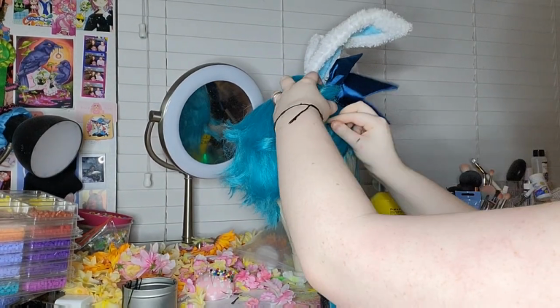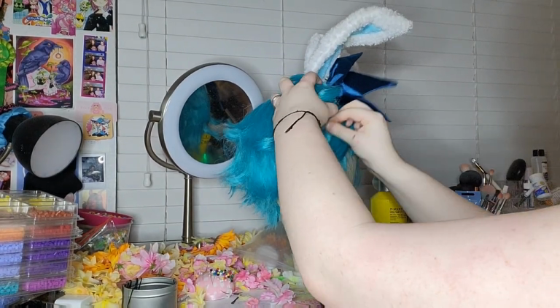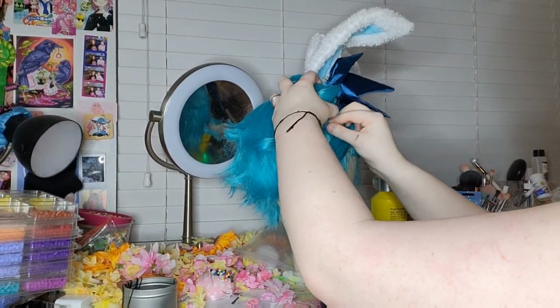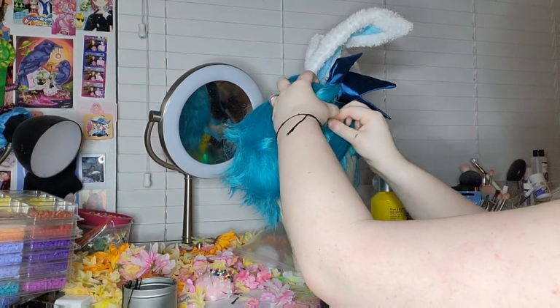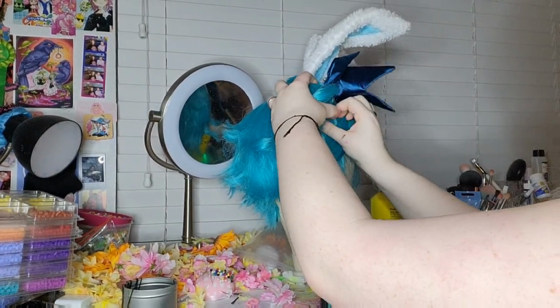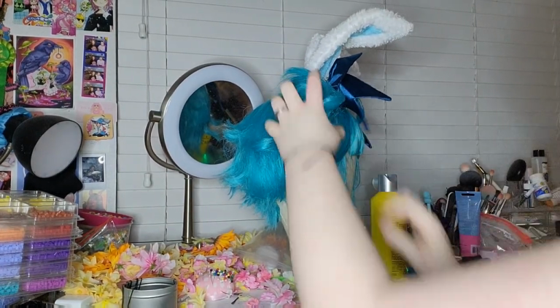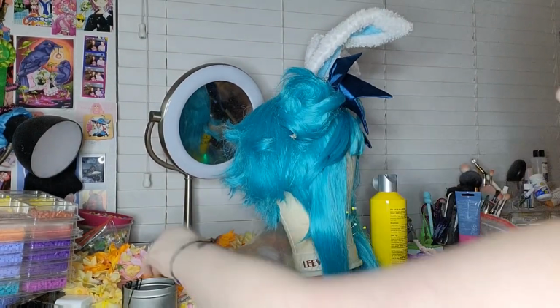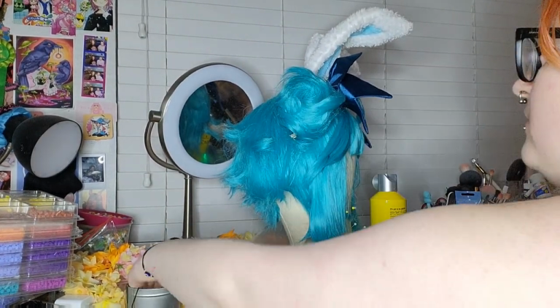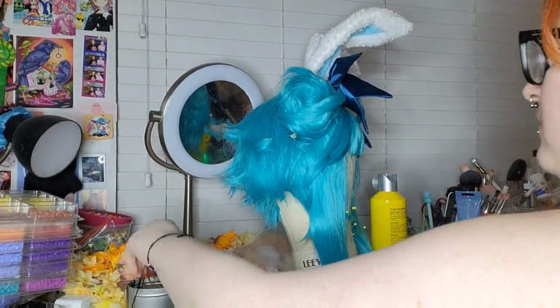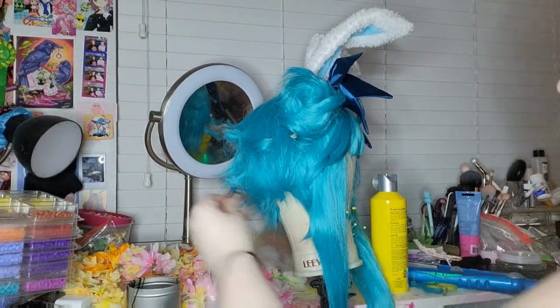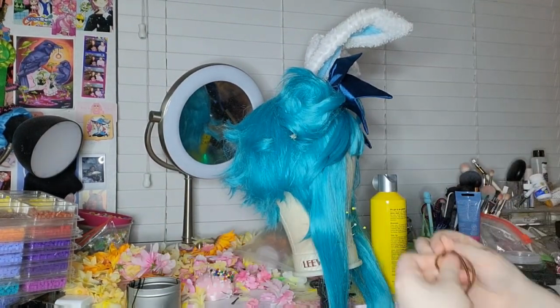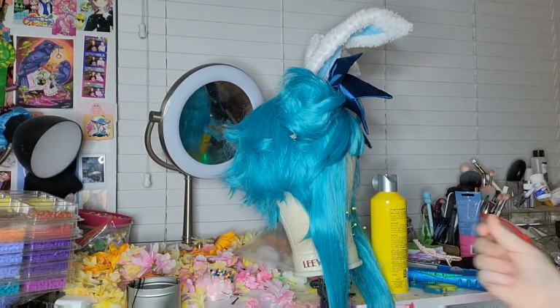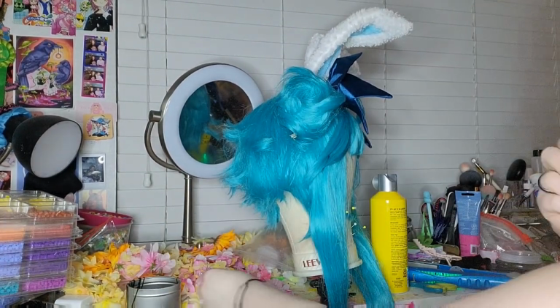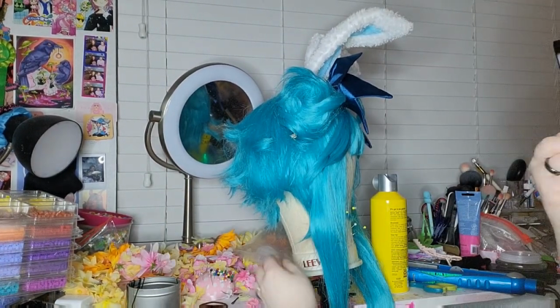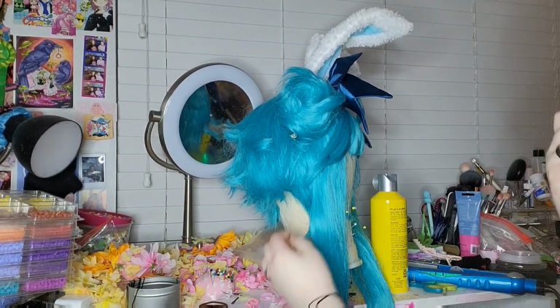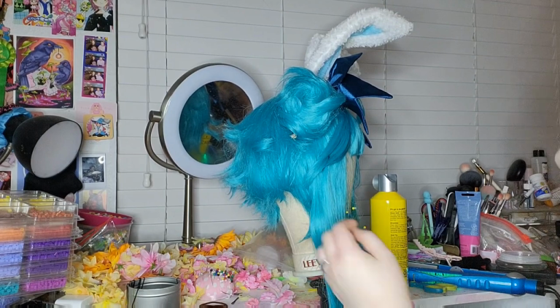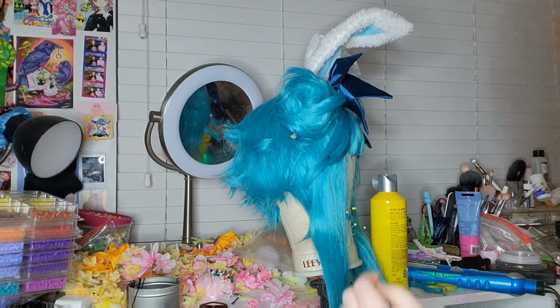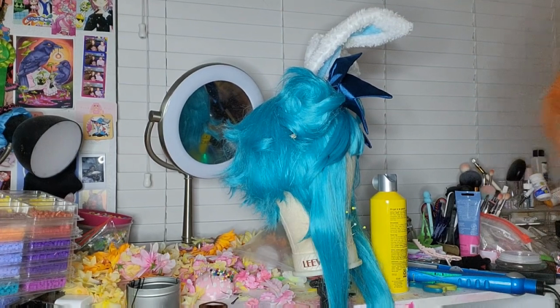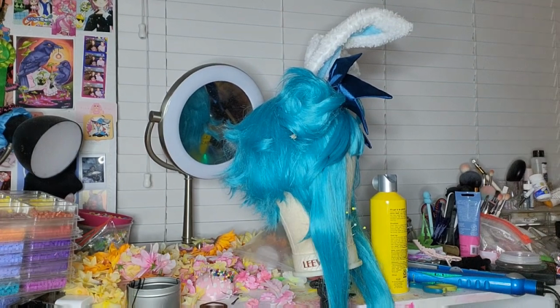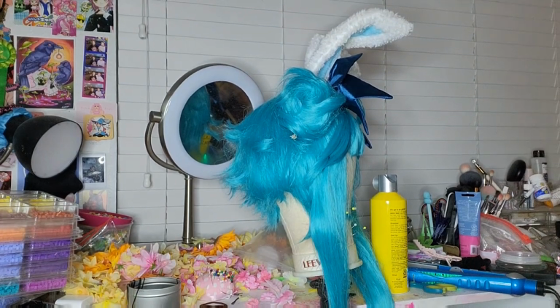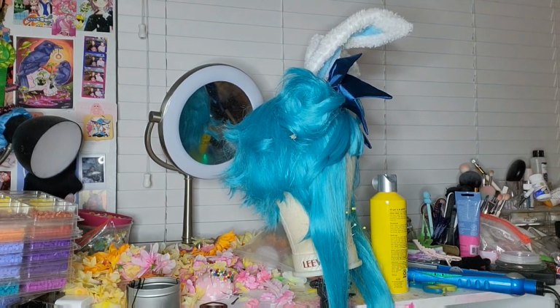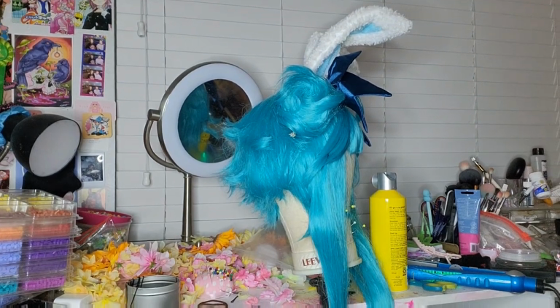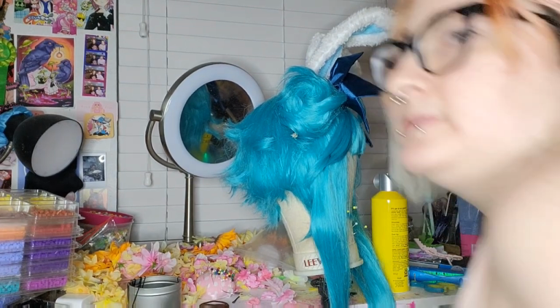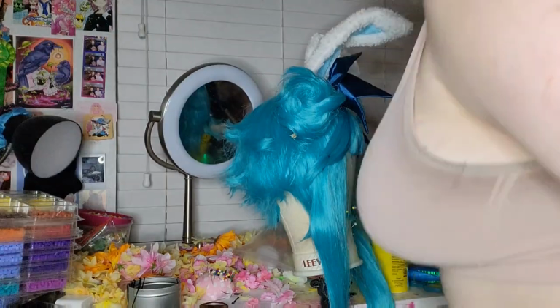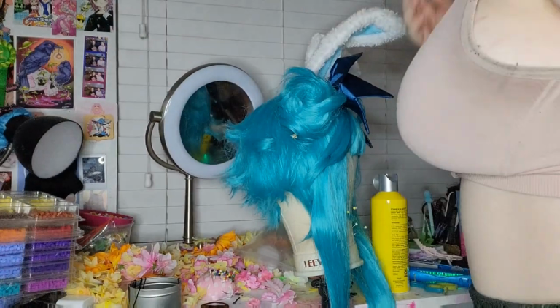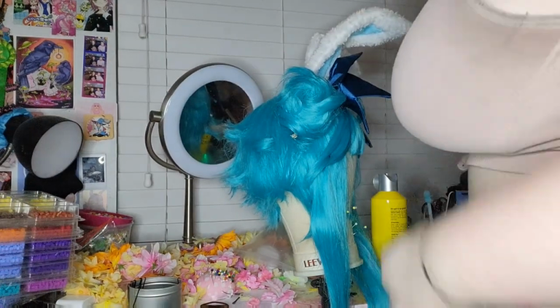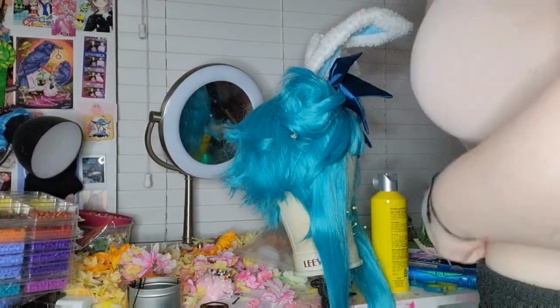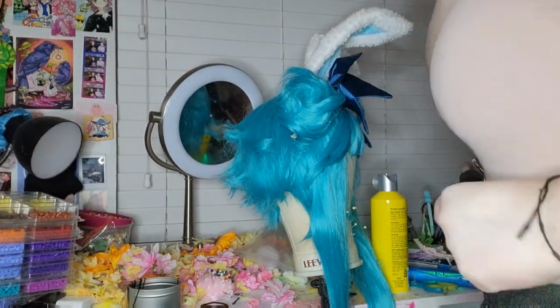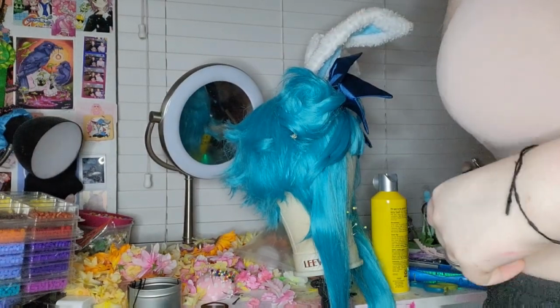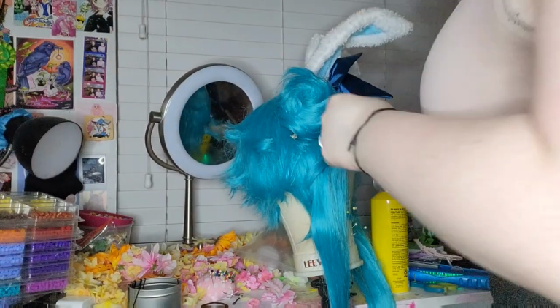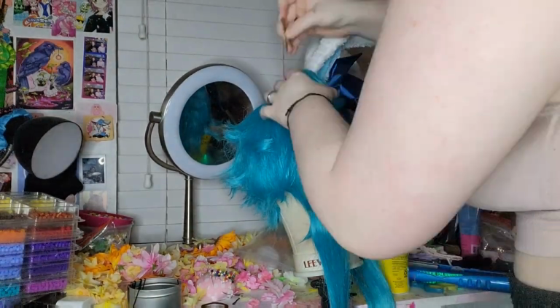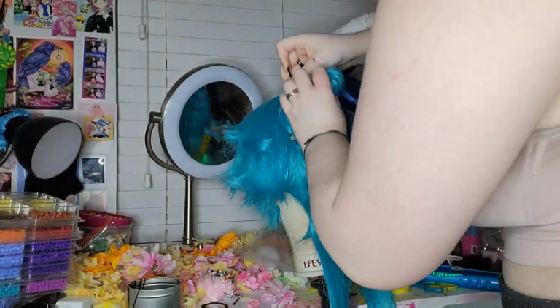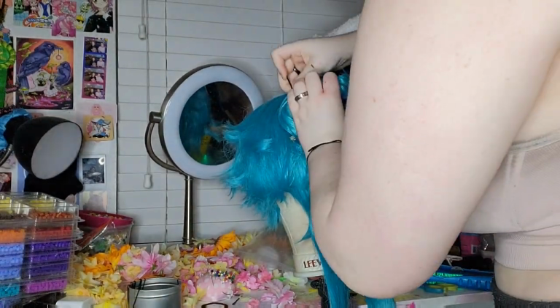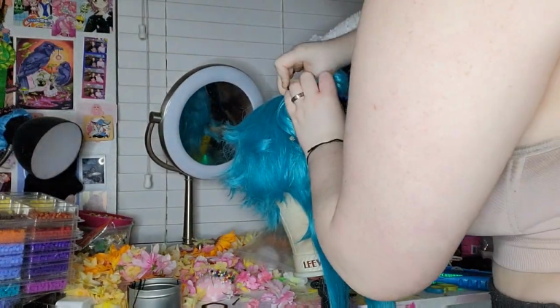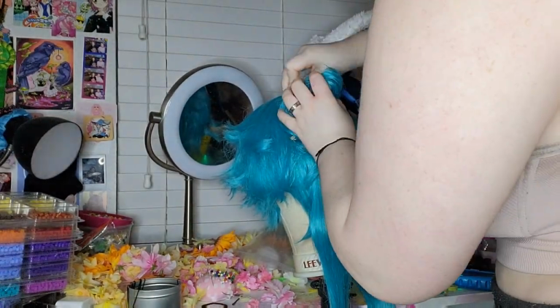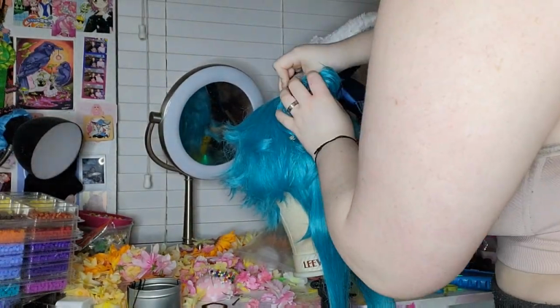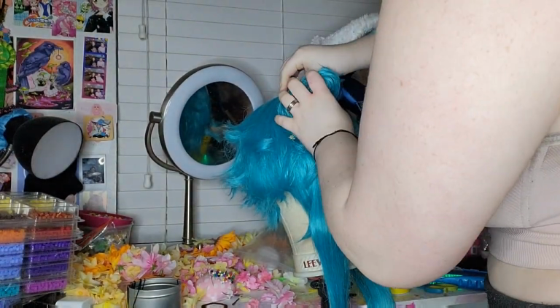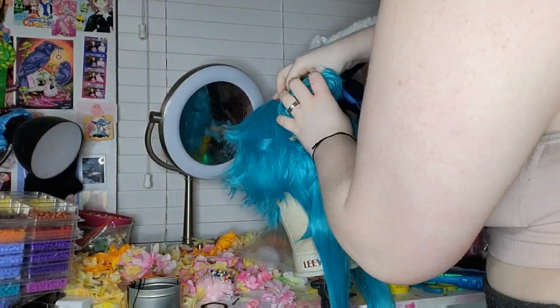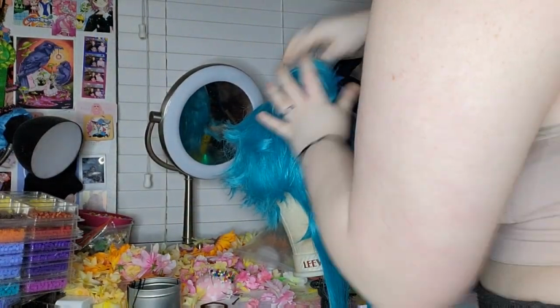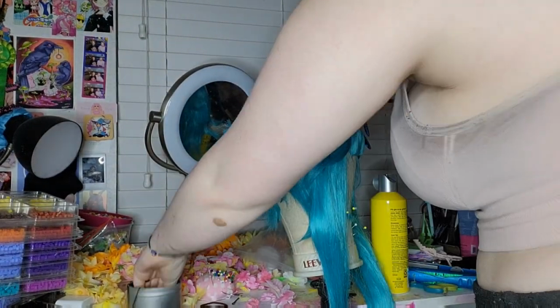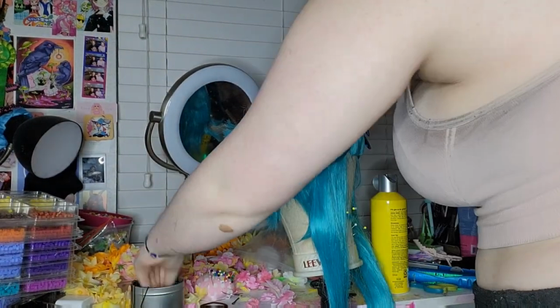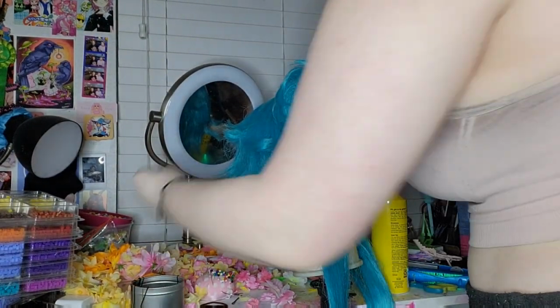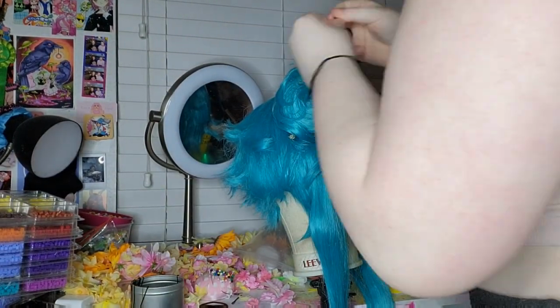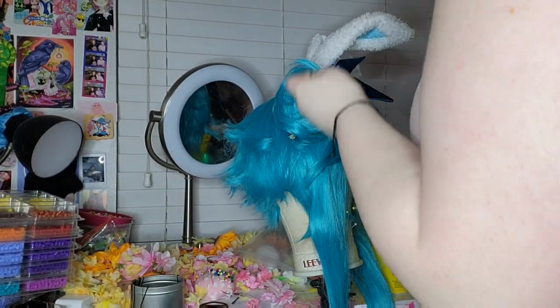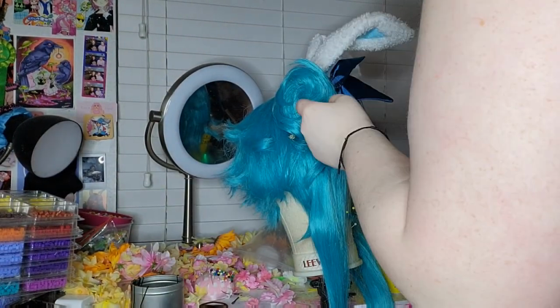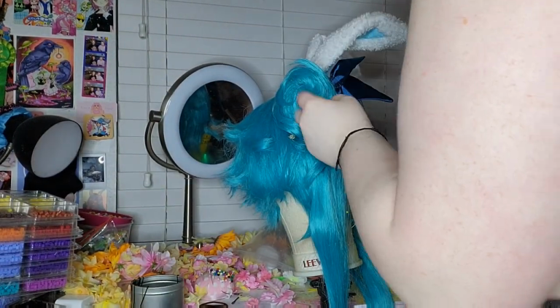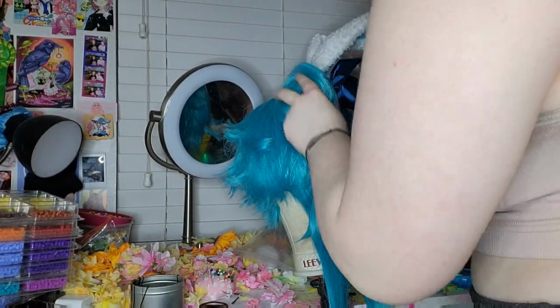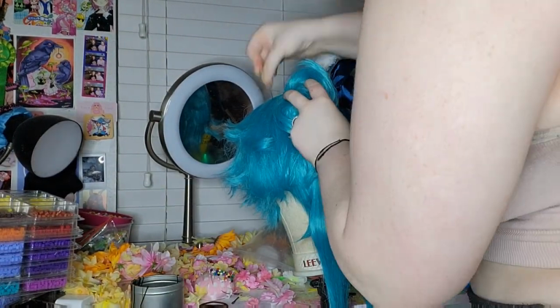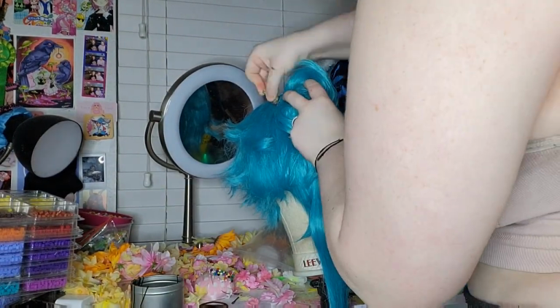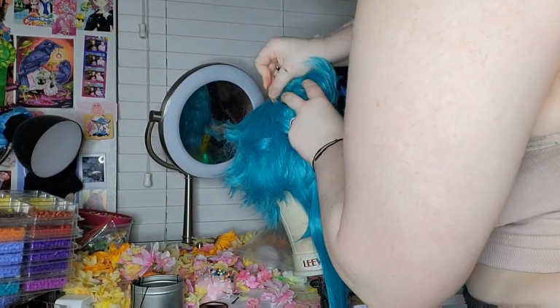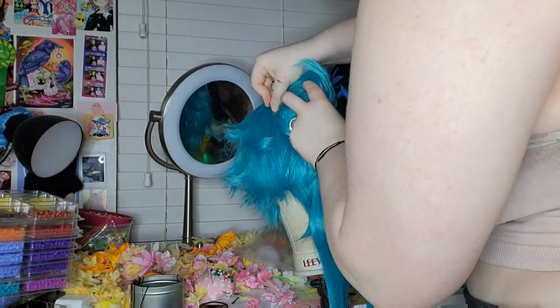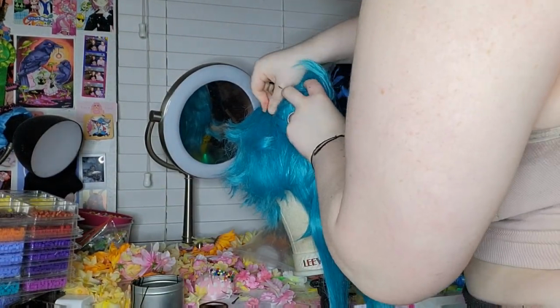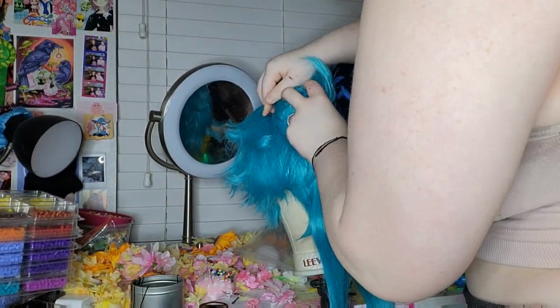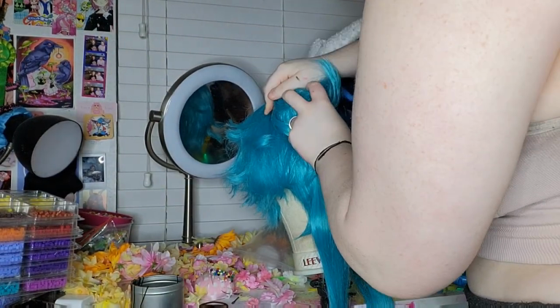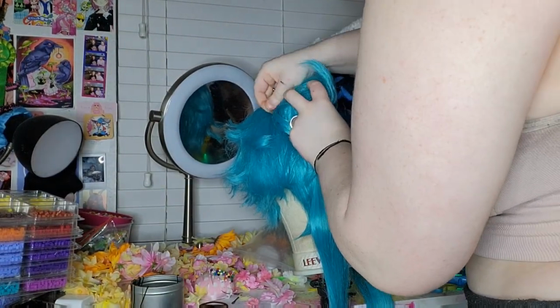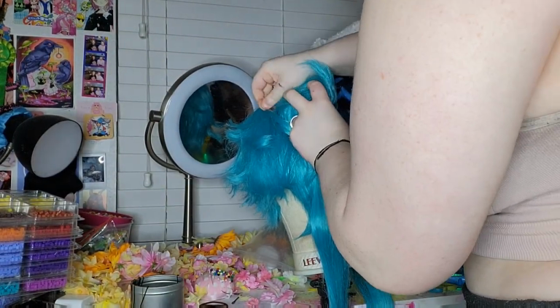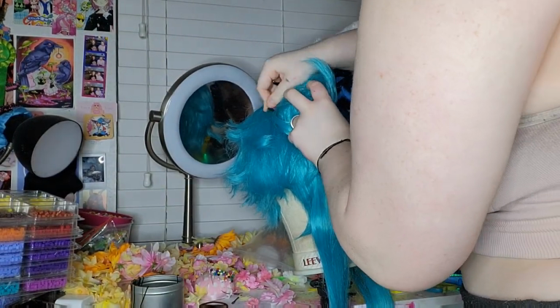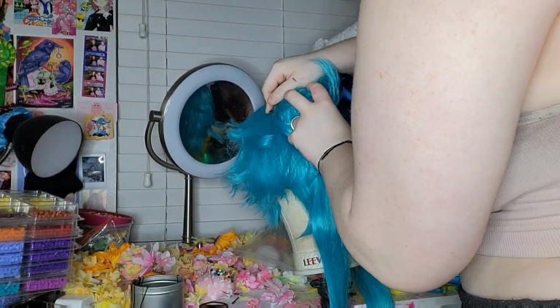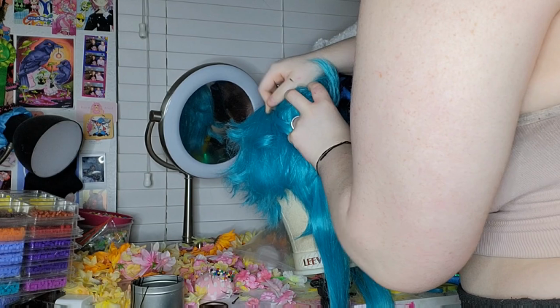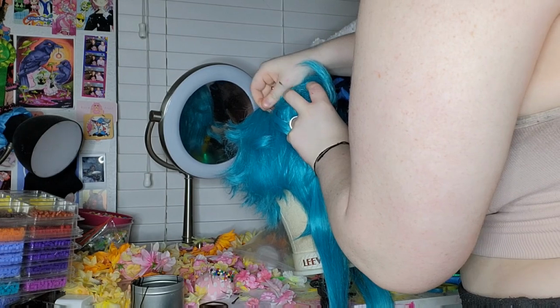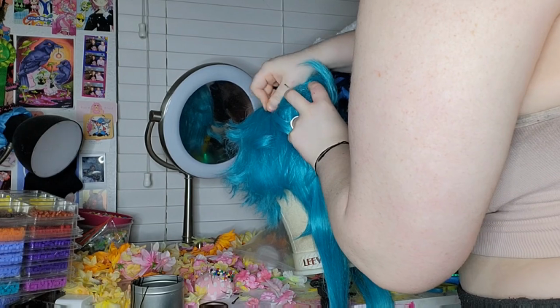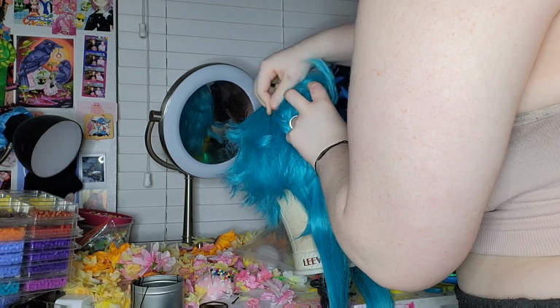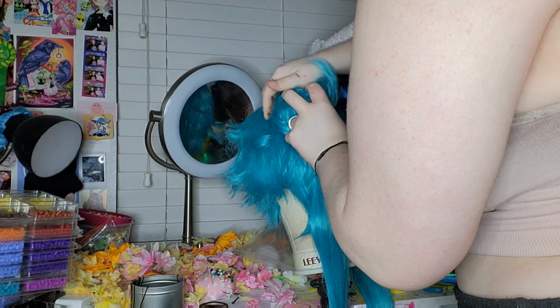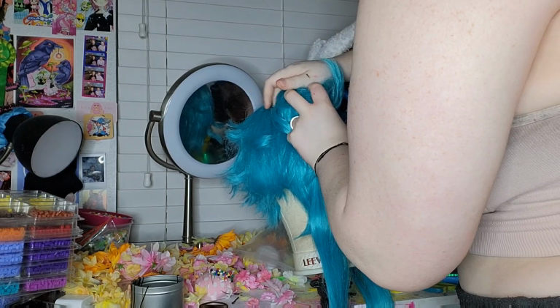I have styrofoam cores and then I just put the netting over it and now I'm just pinning it into the wig.